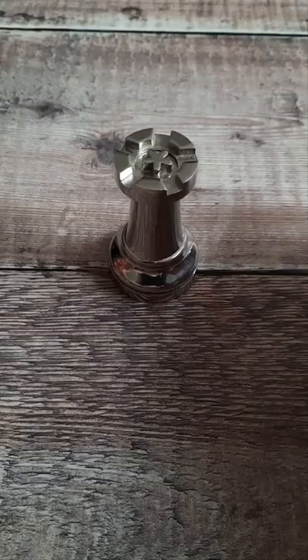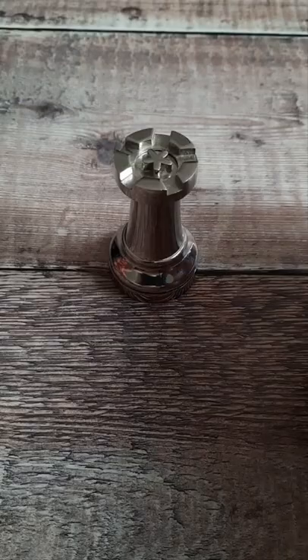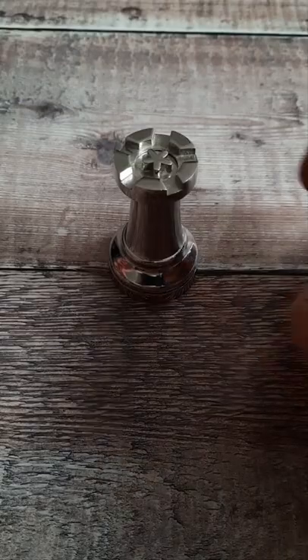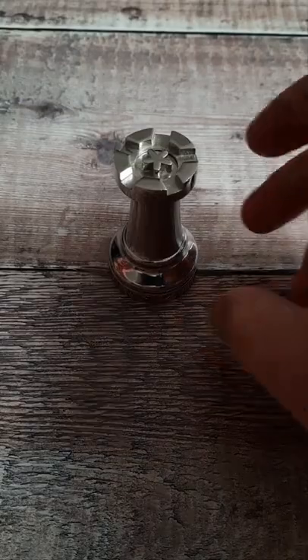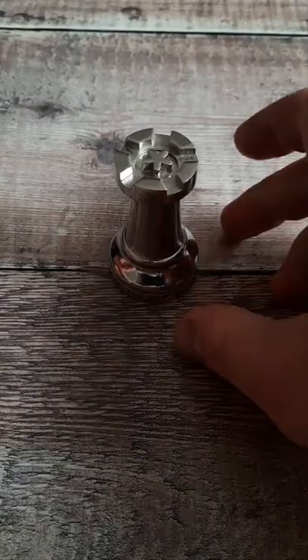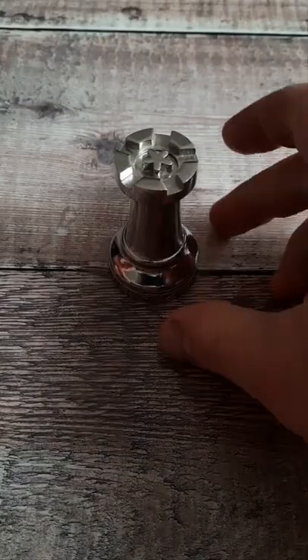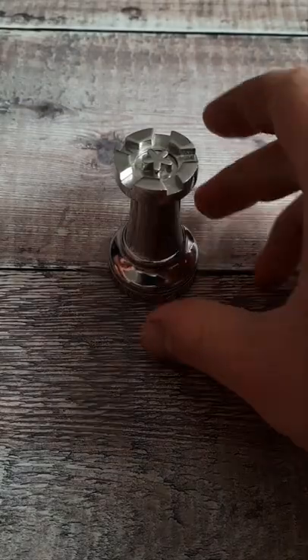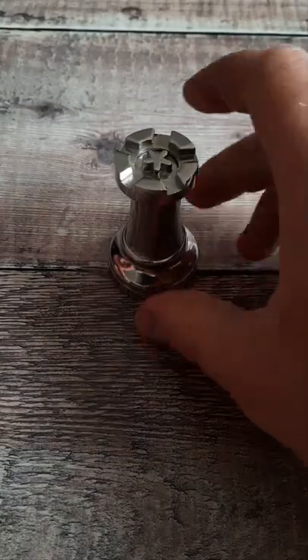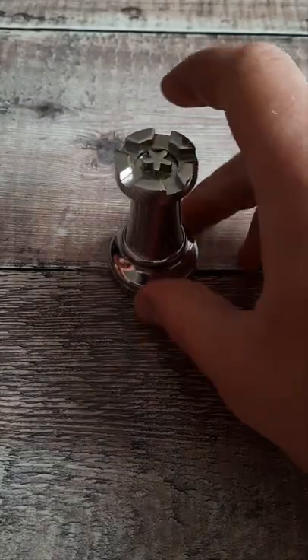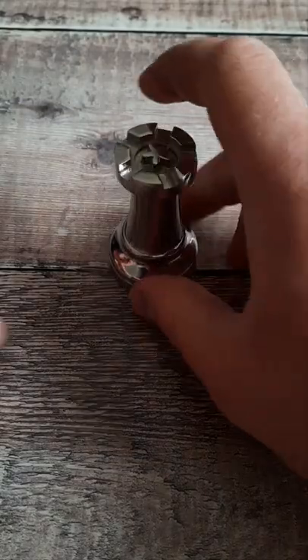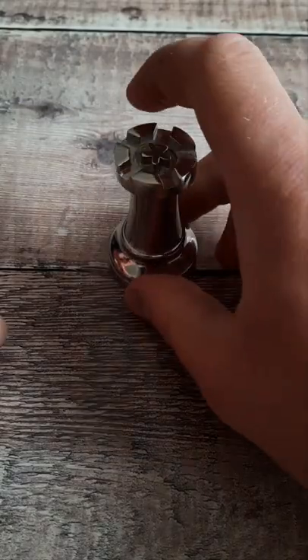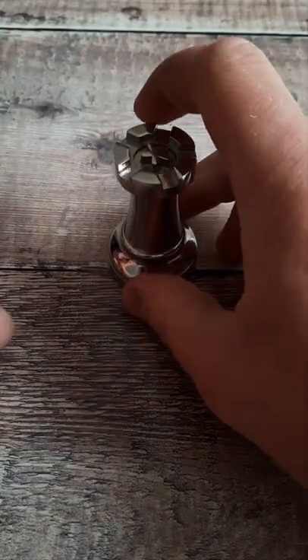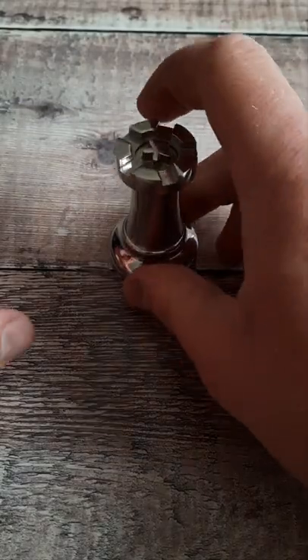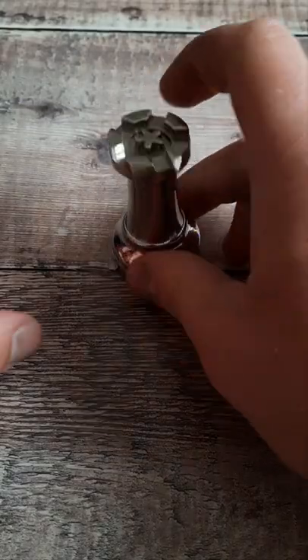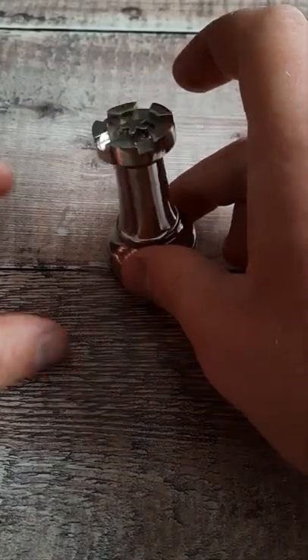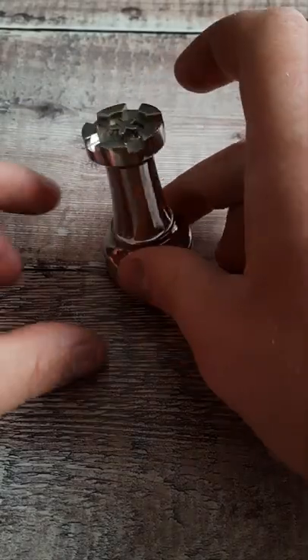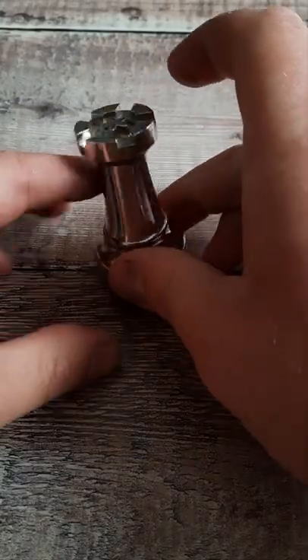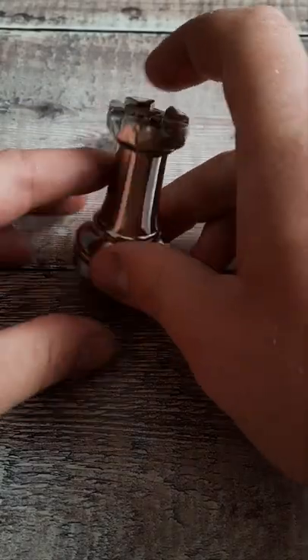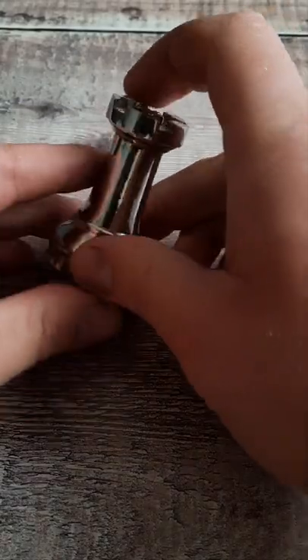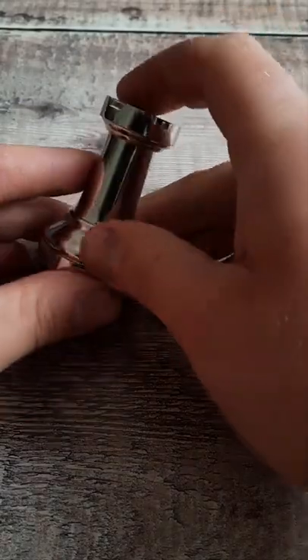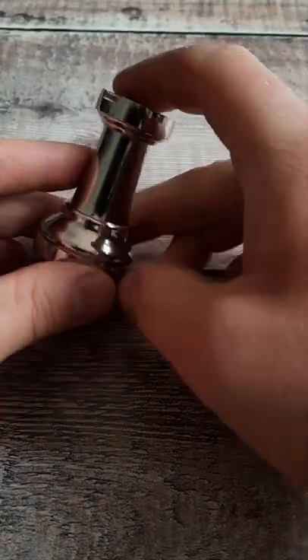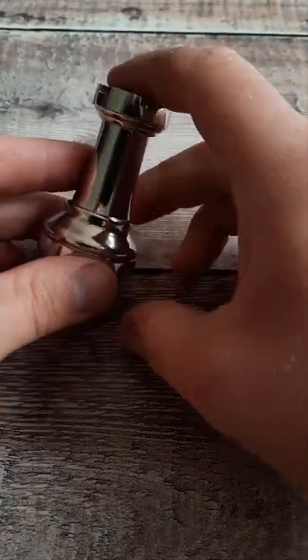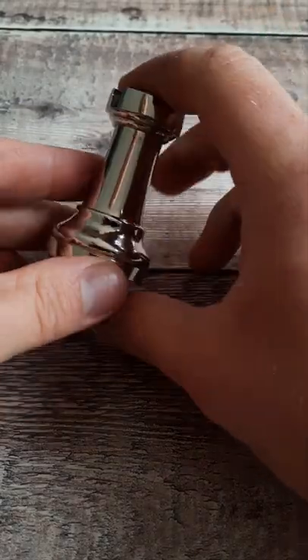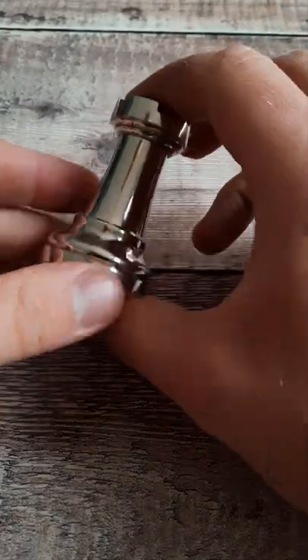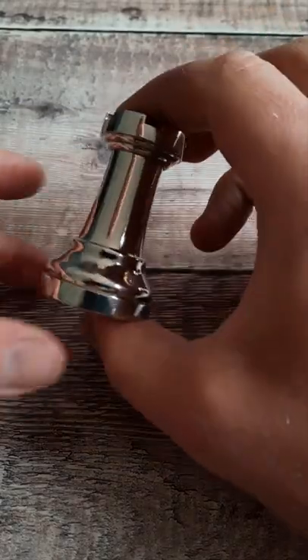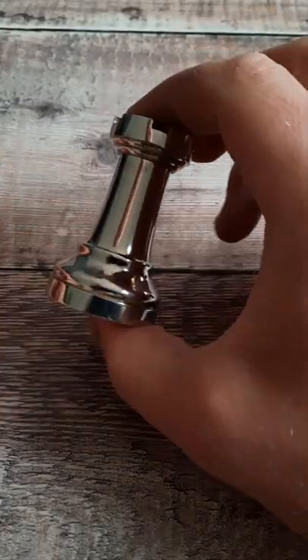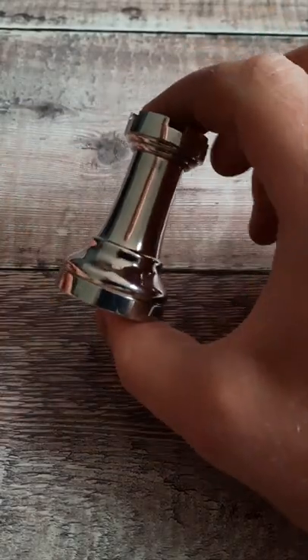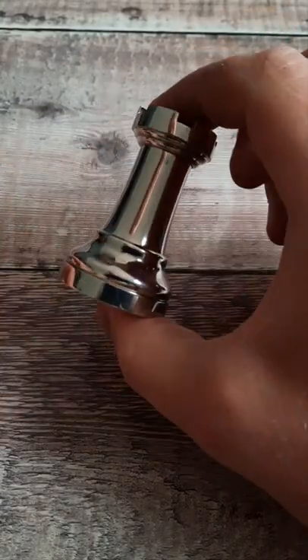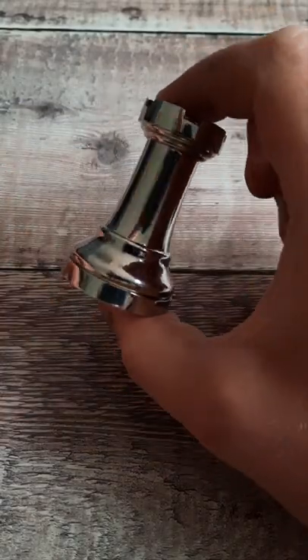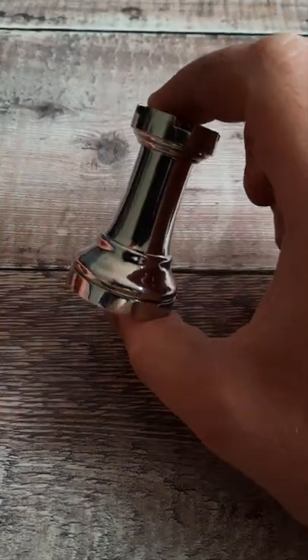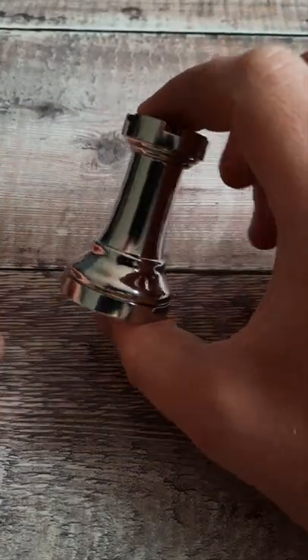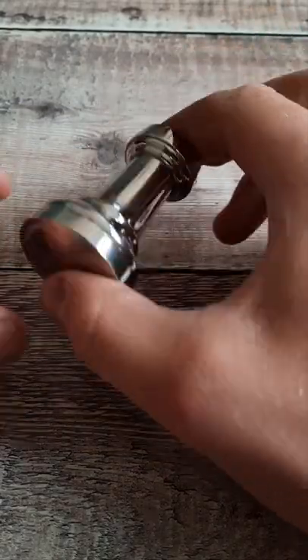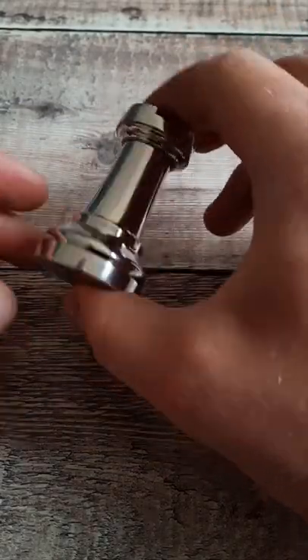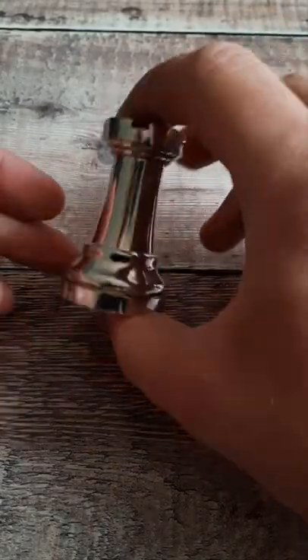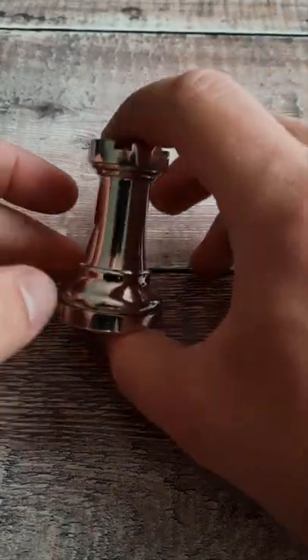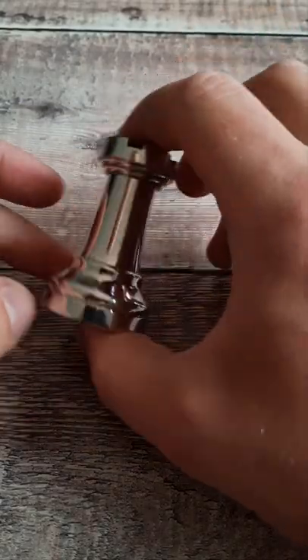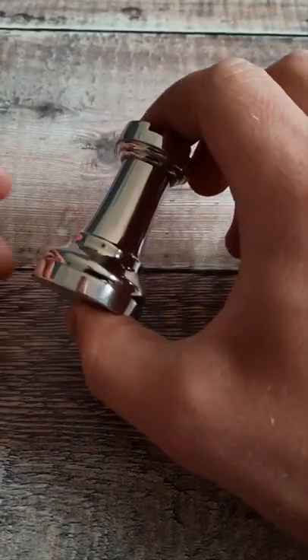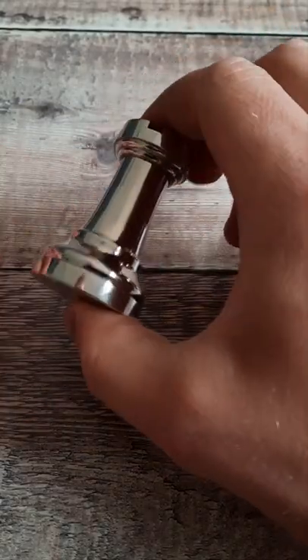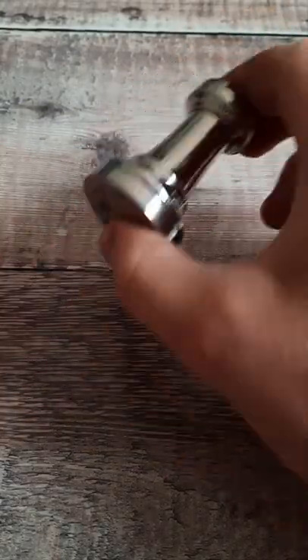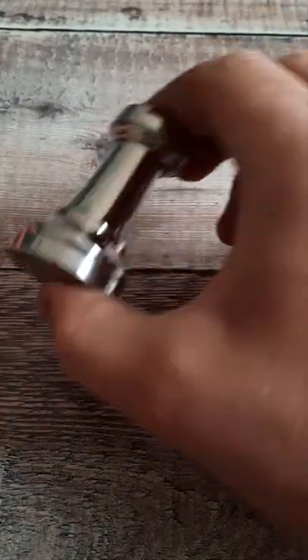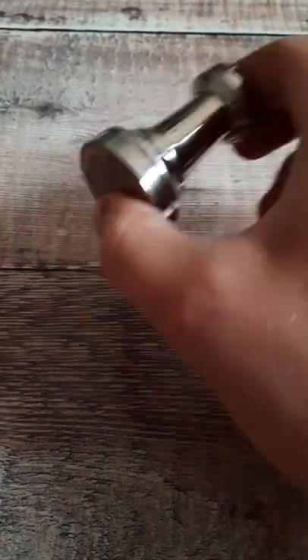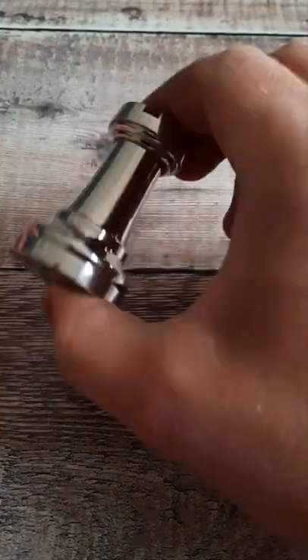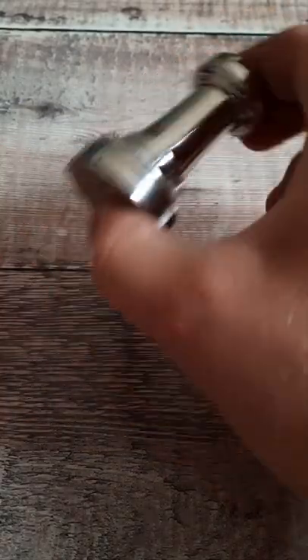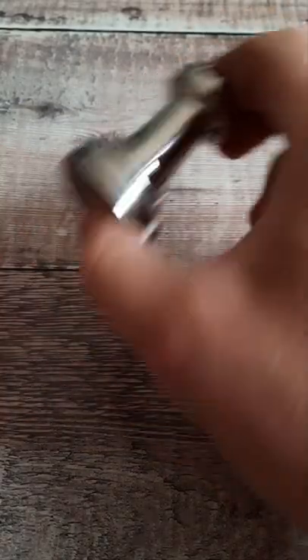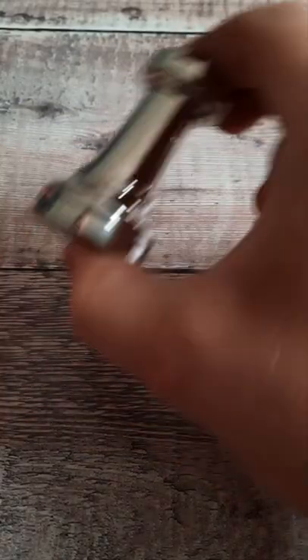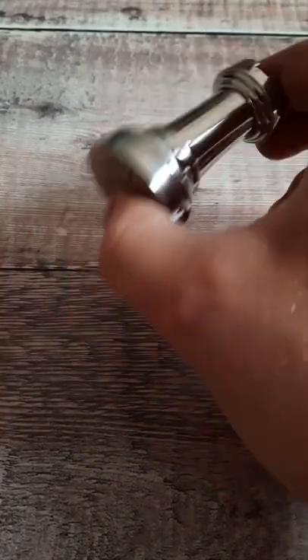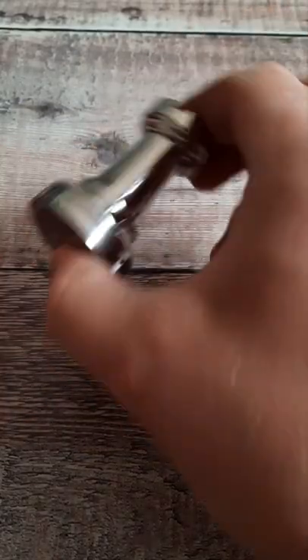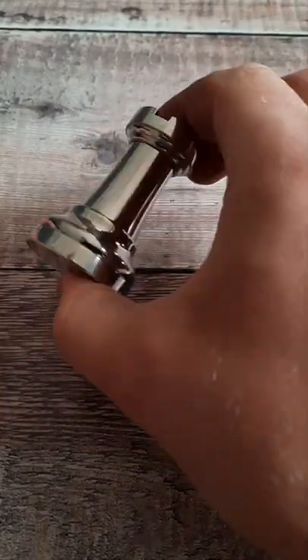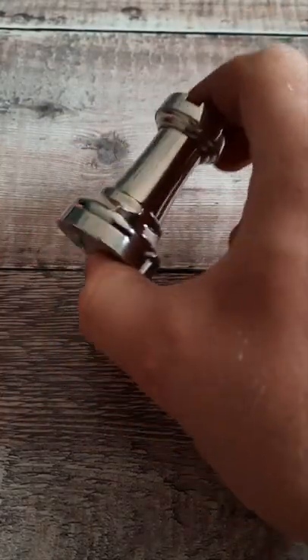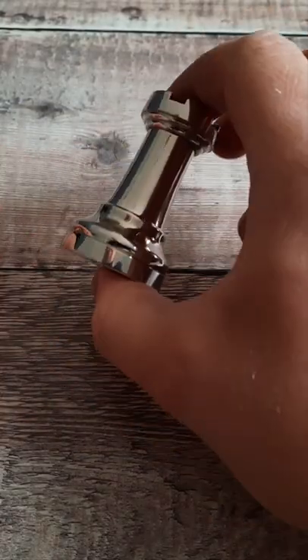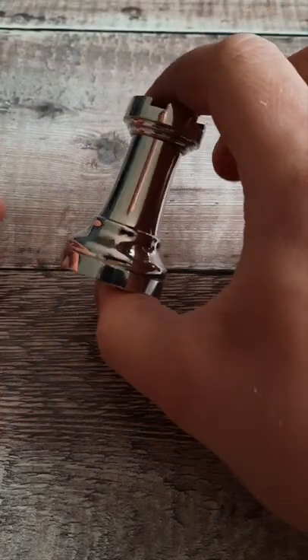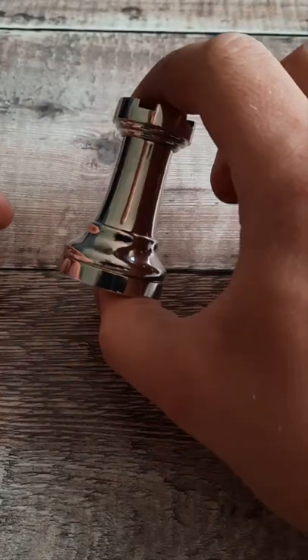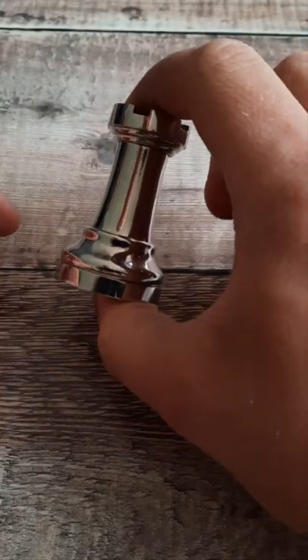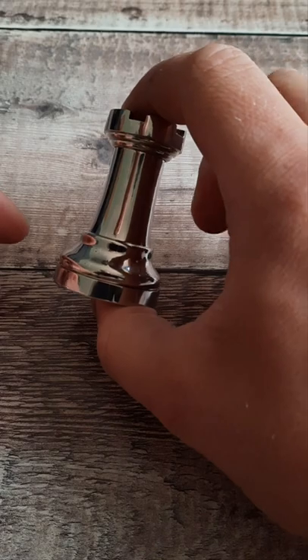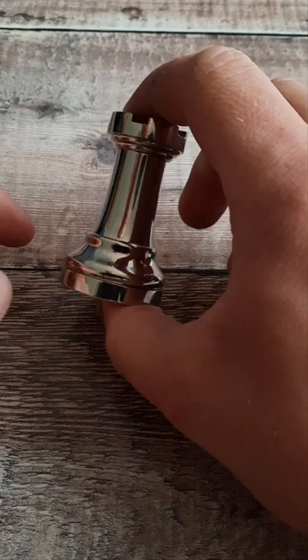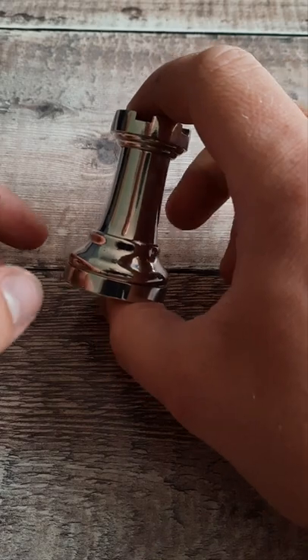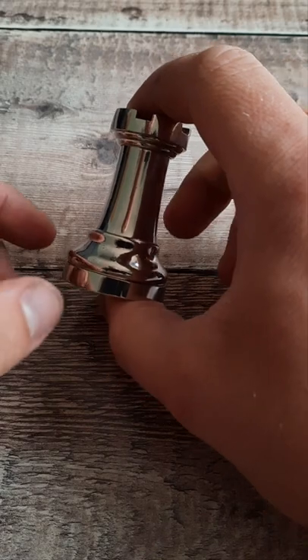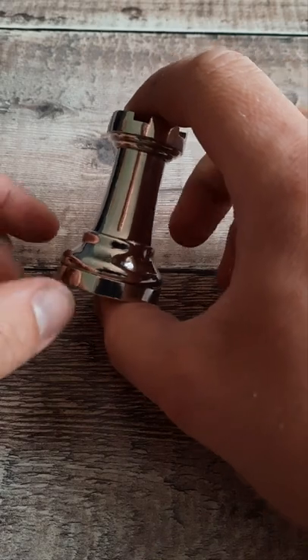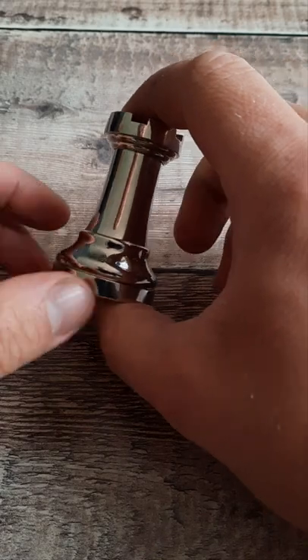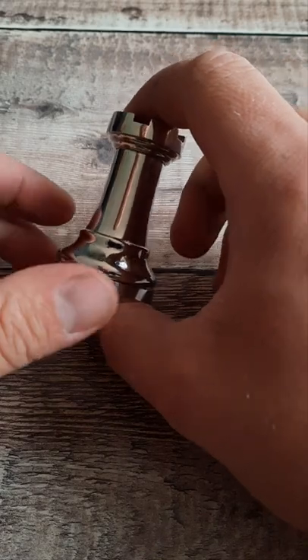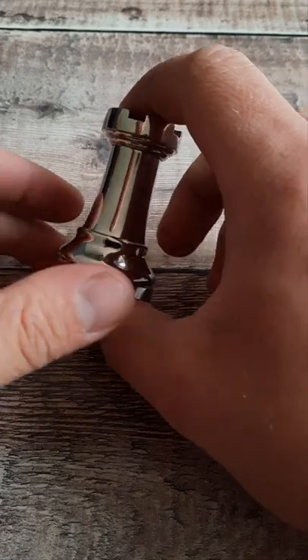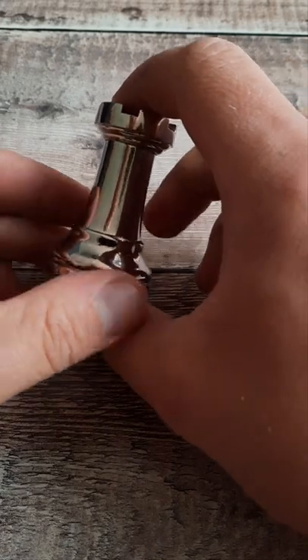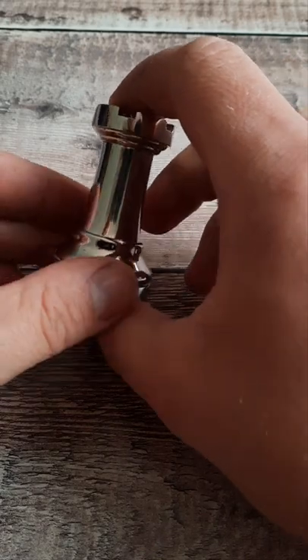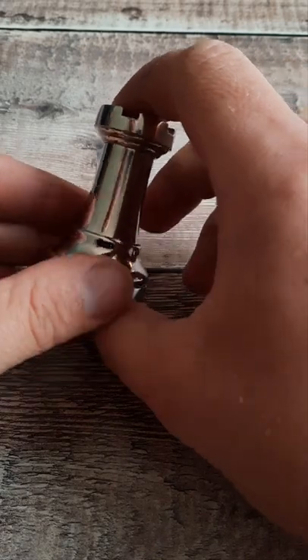This is a chess piece puzzle, and the aim is to try and find the hidden coin inside it. You can give it a shake, and you can hear it rattling around inside.